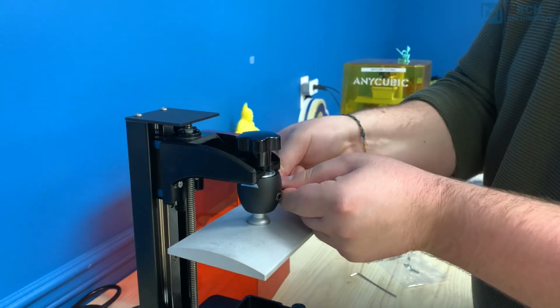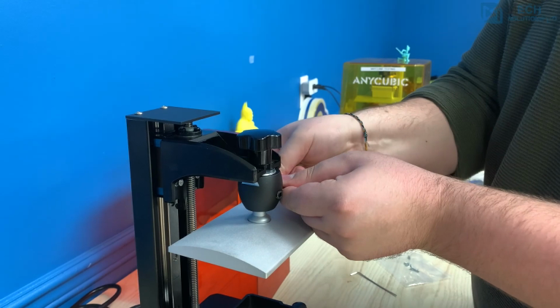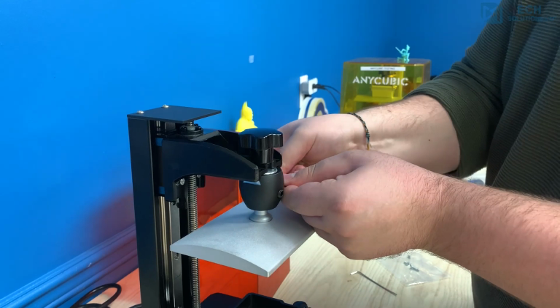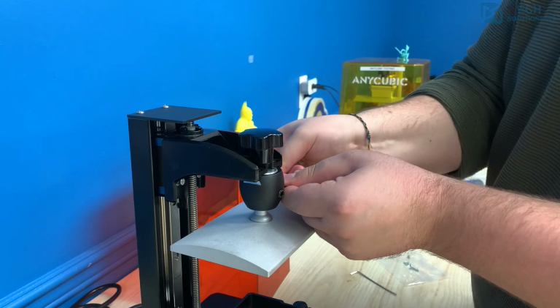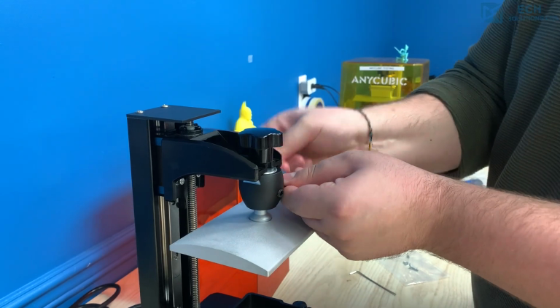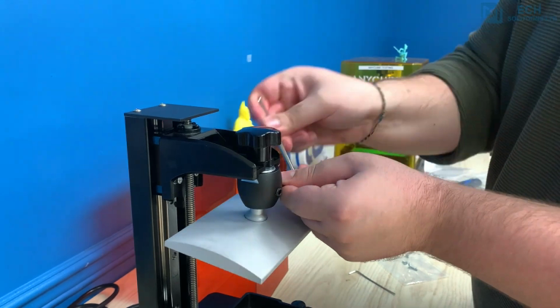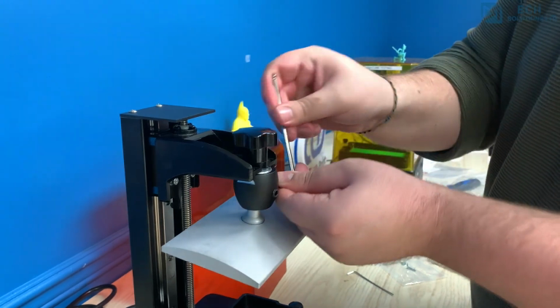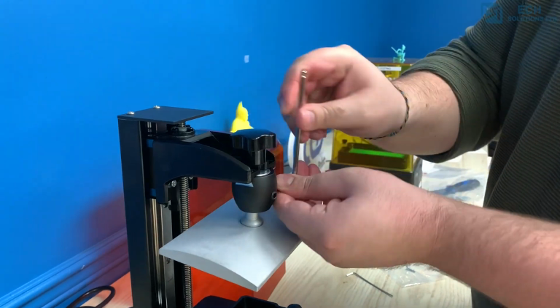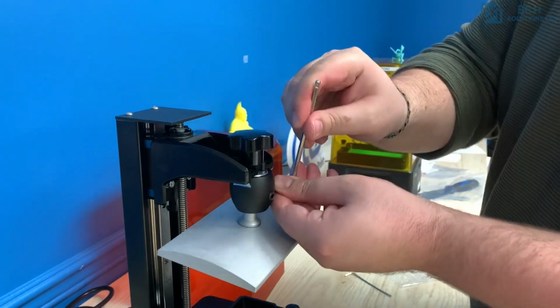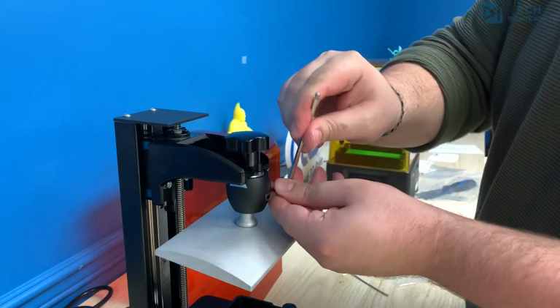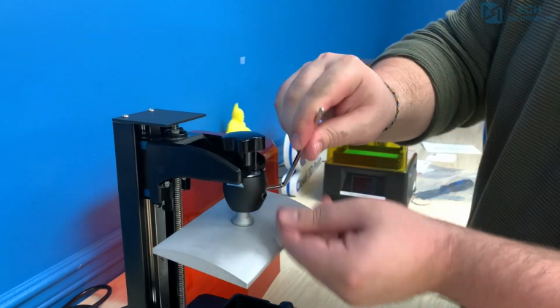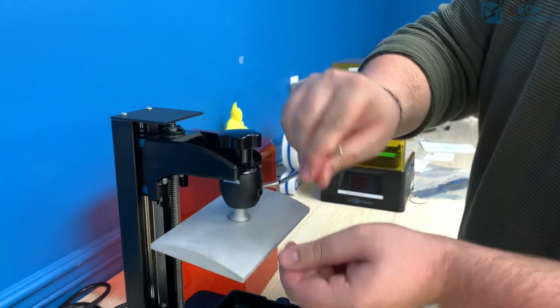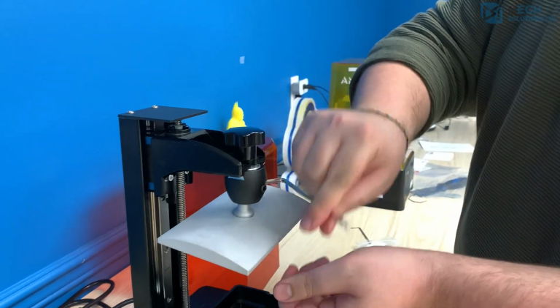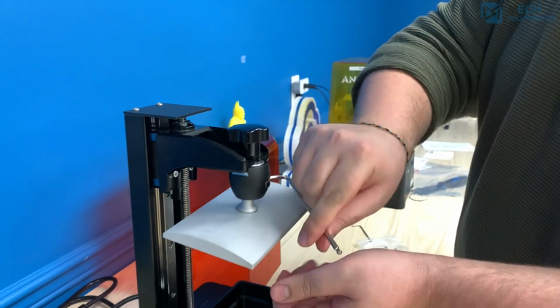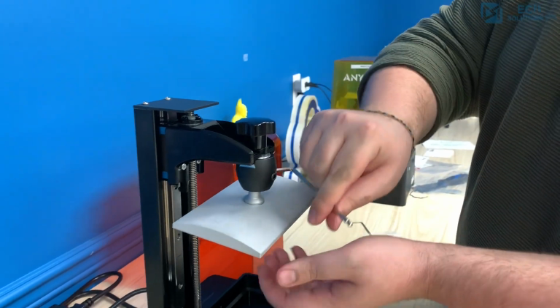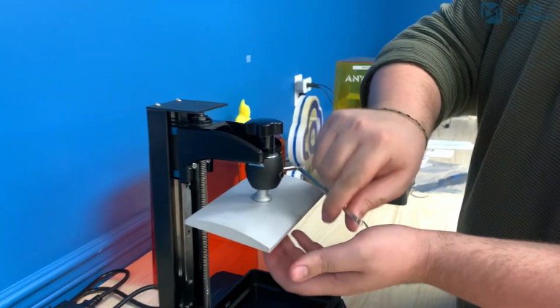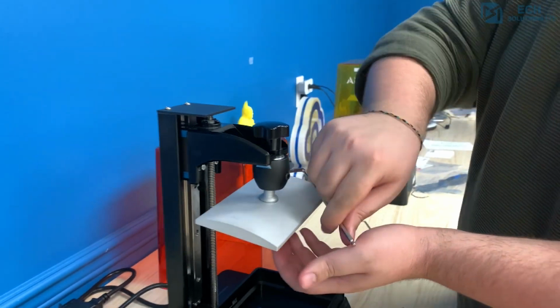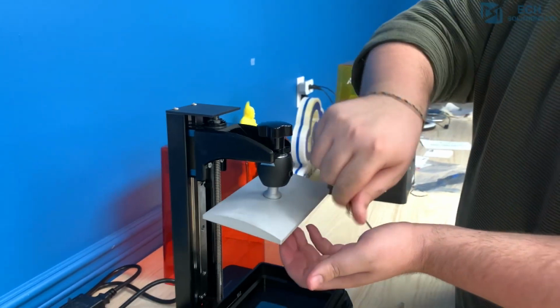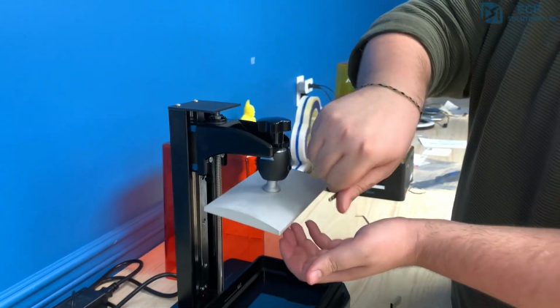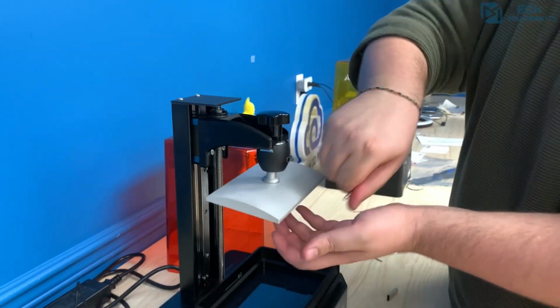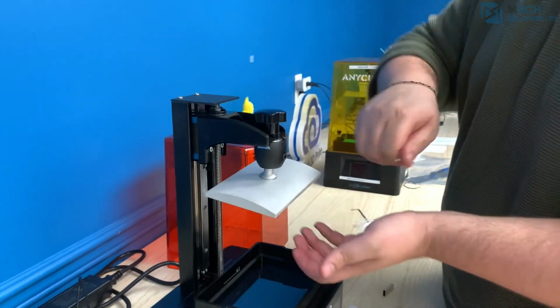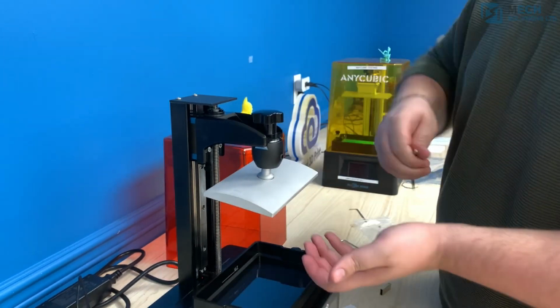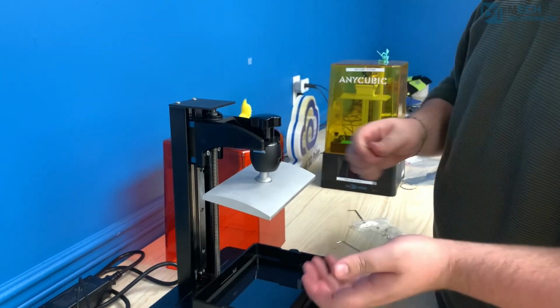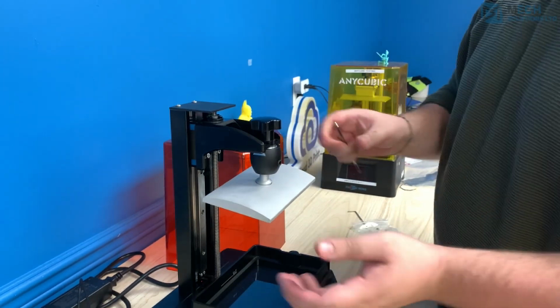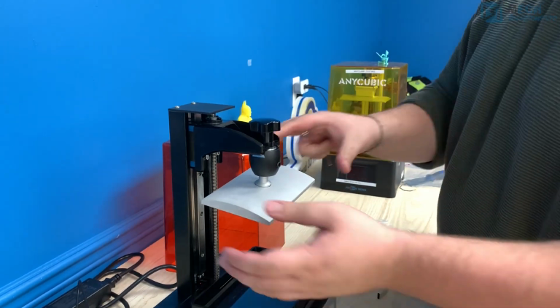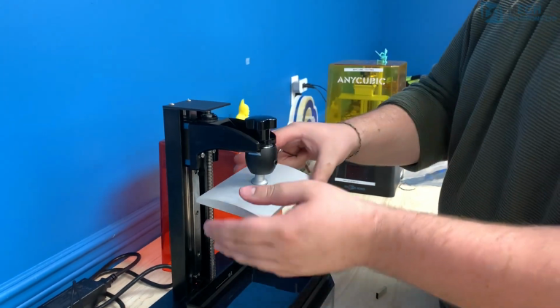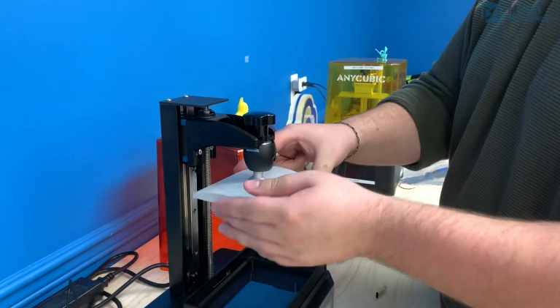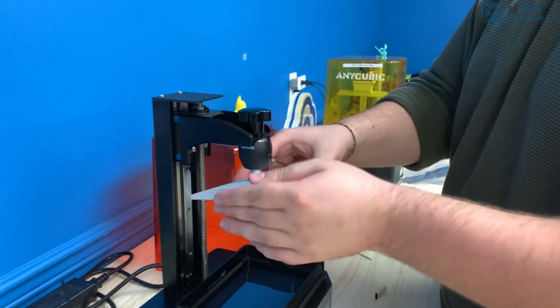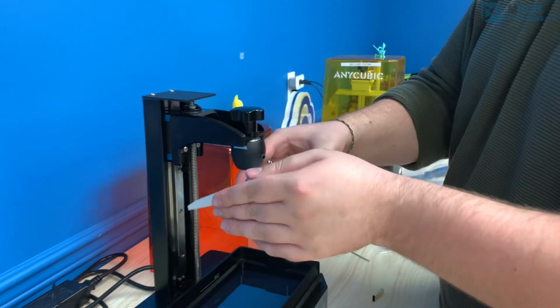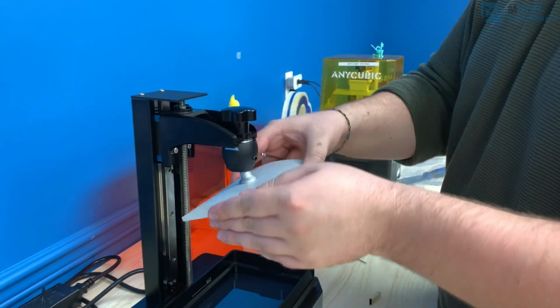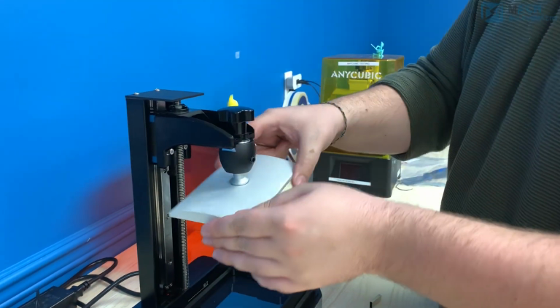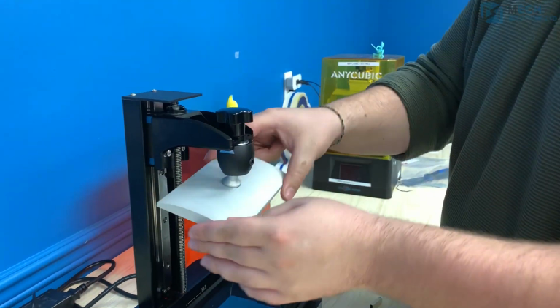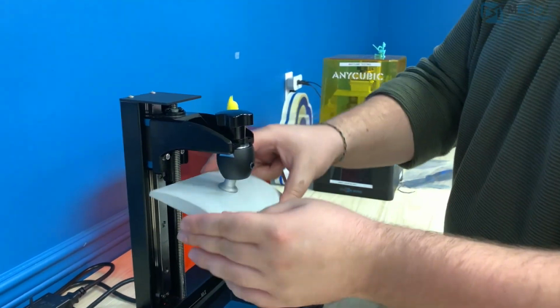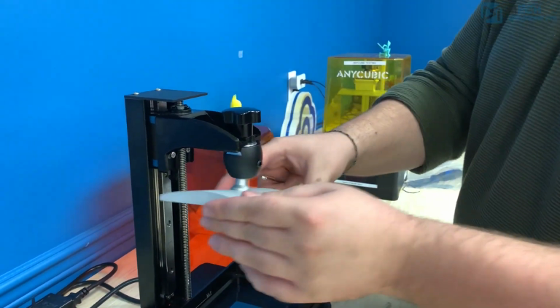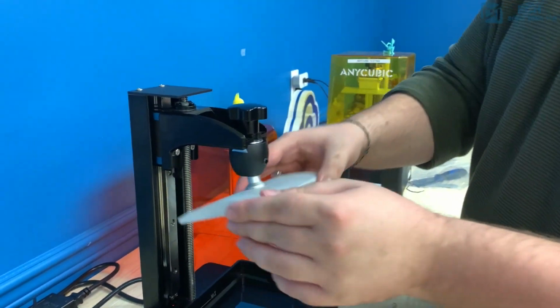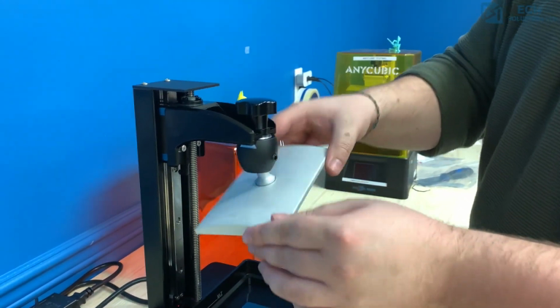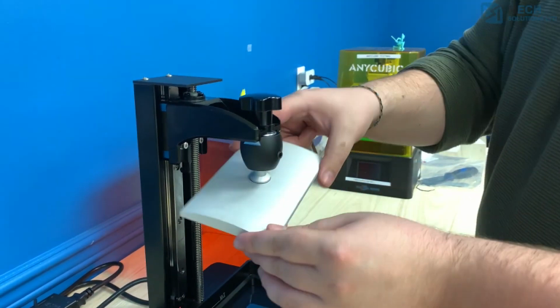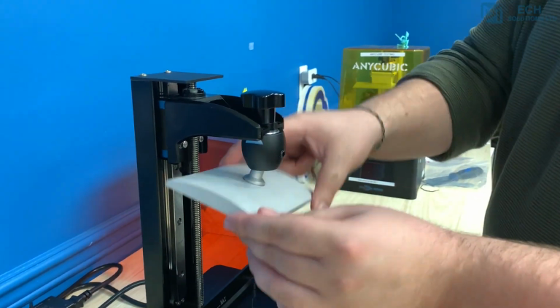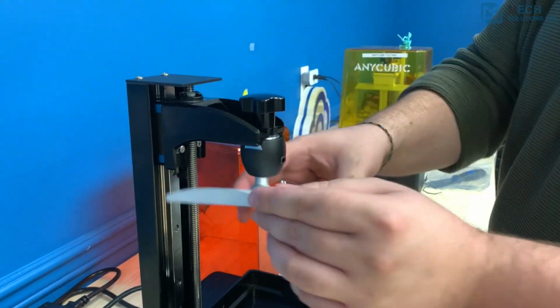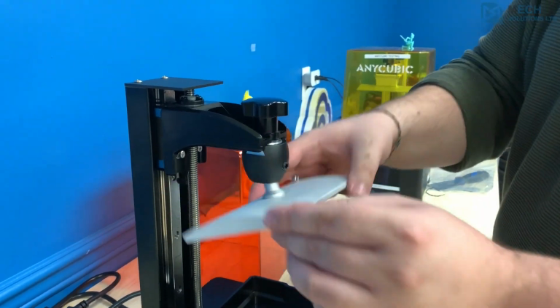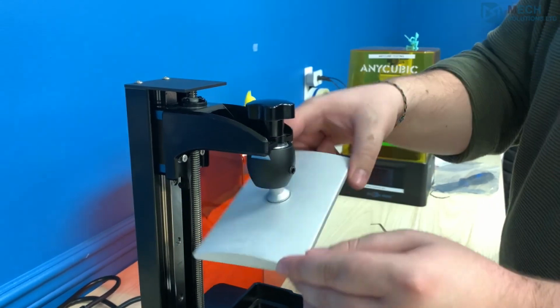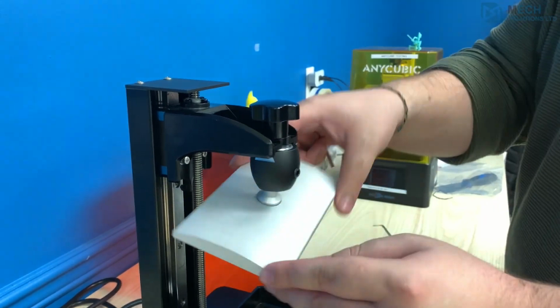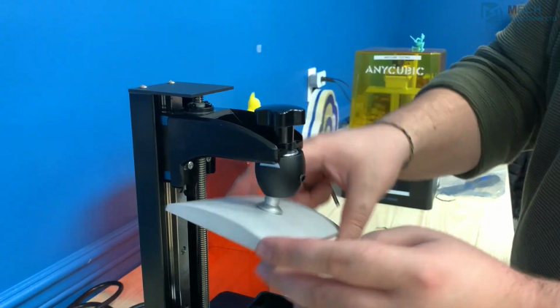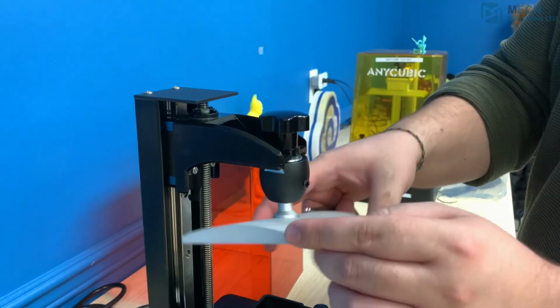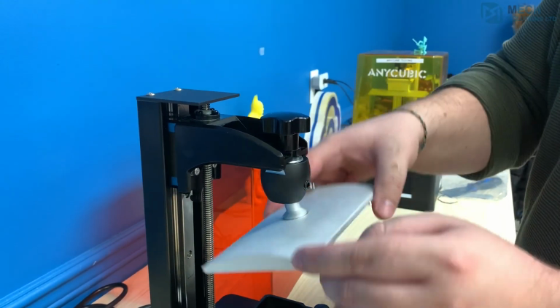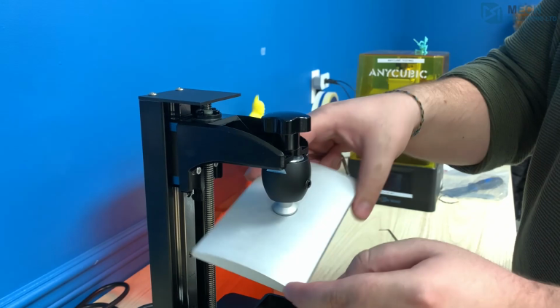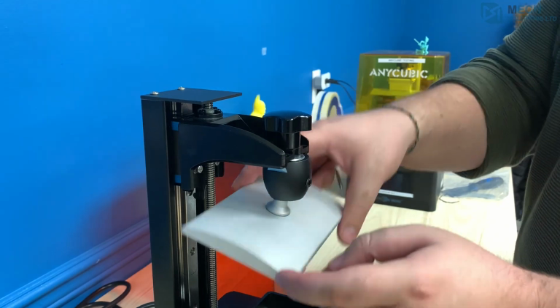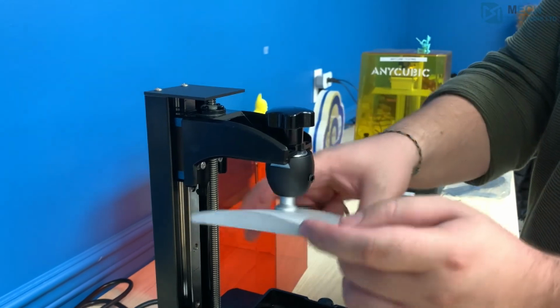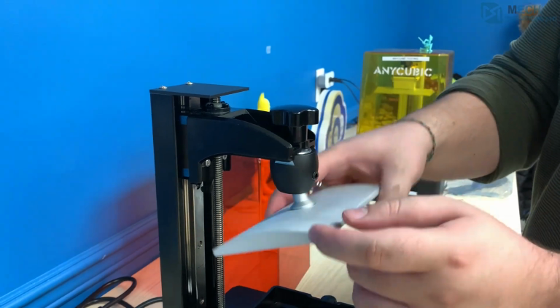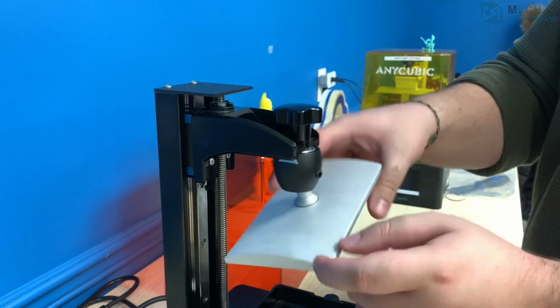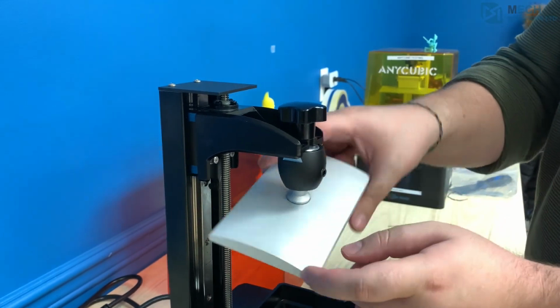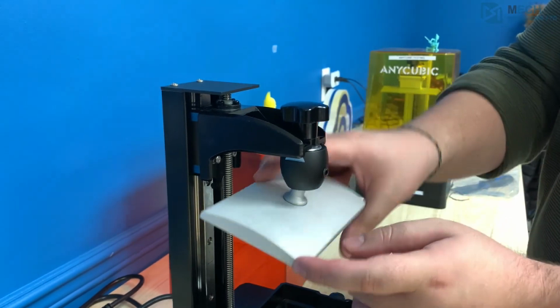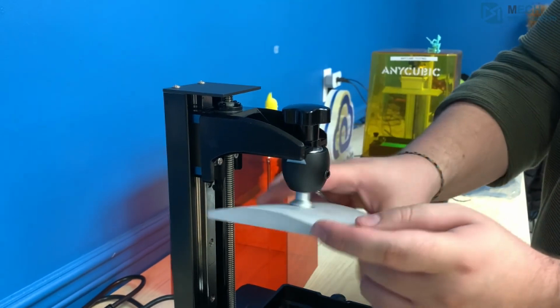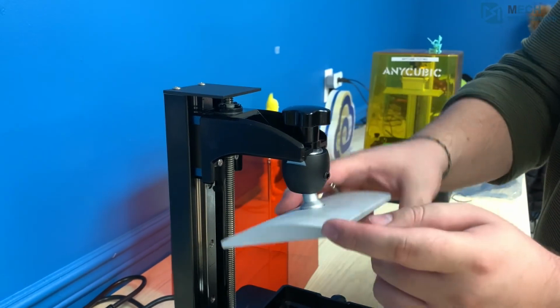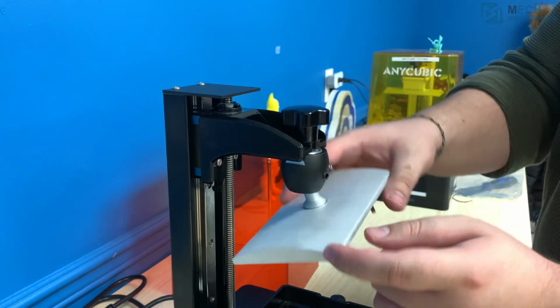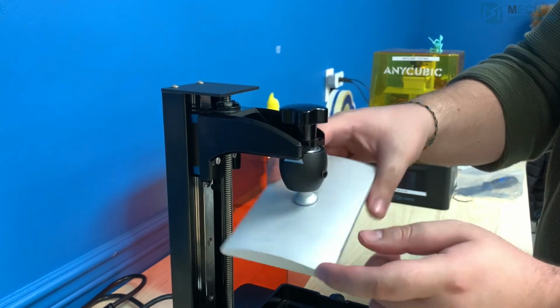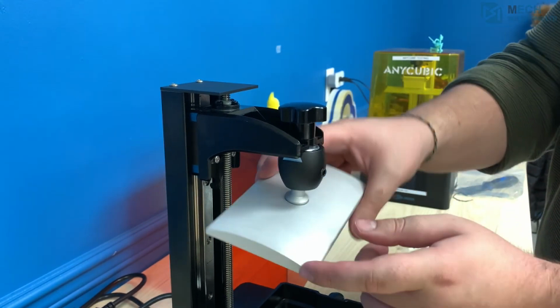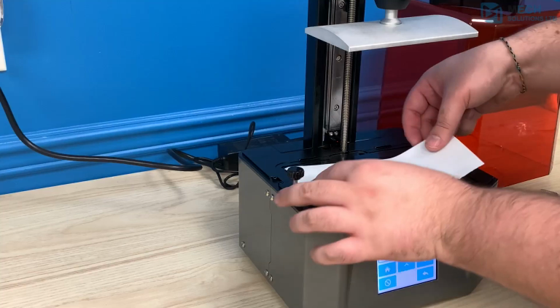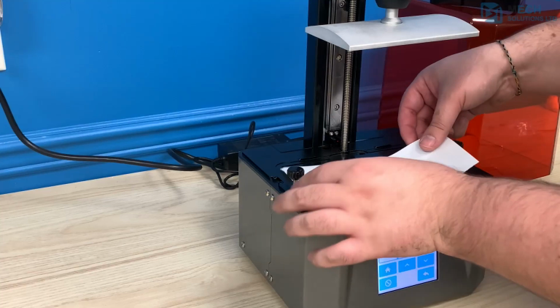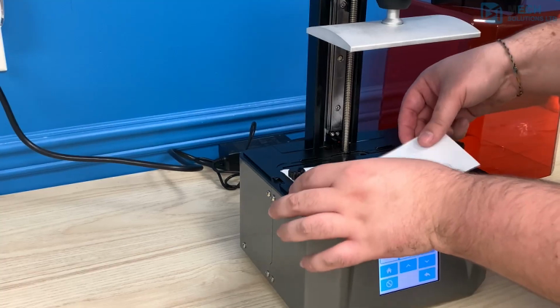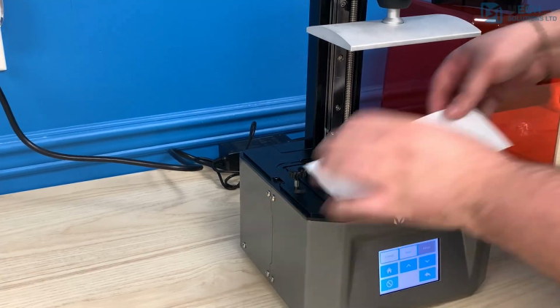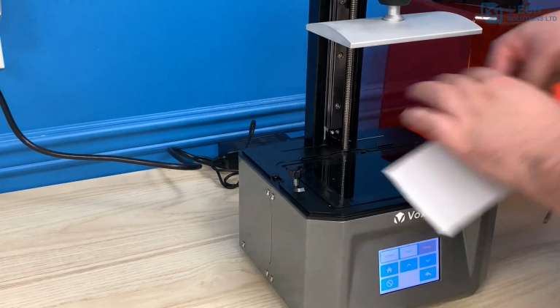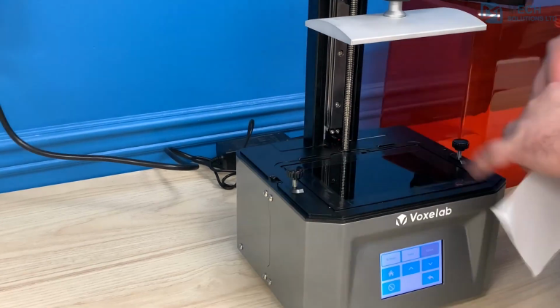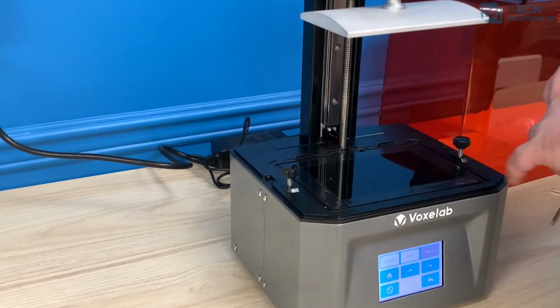Compared to the other printers in the category, I find that it doesn't get any easier than leveling the Proxima.